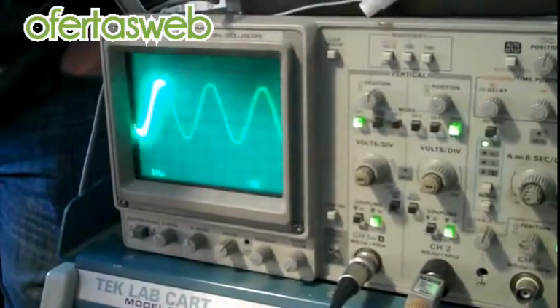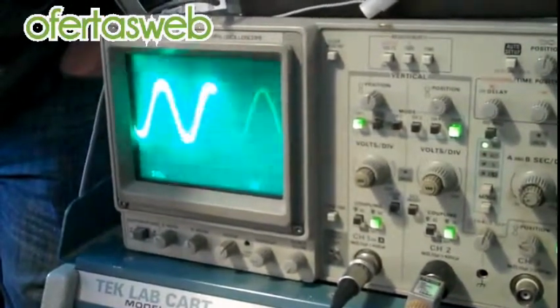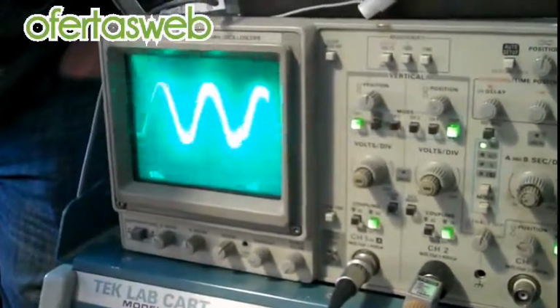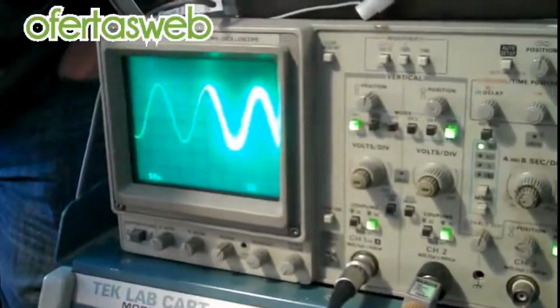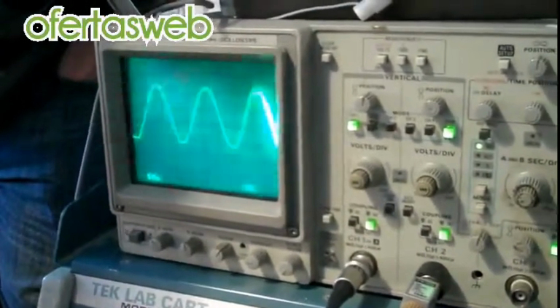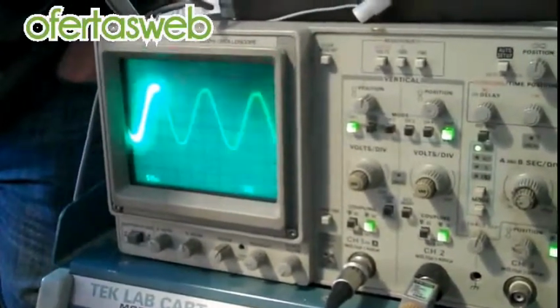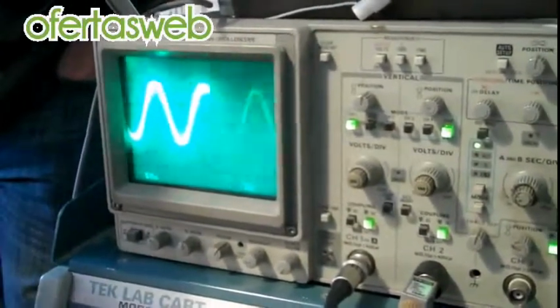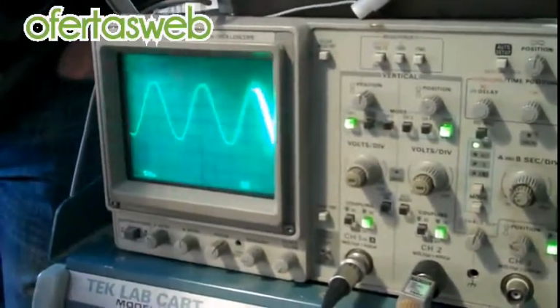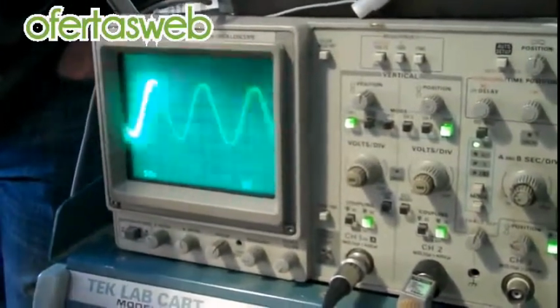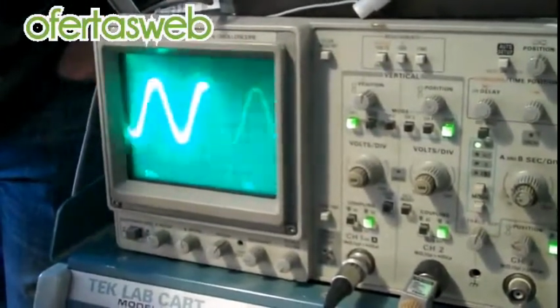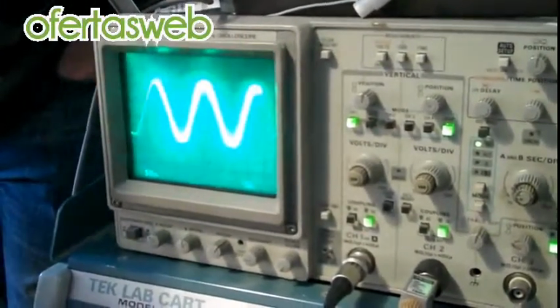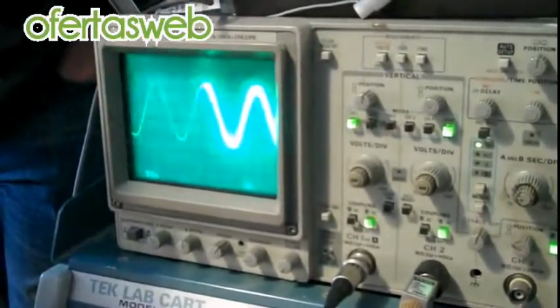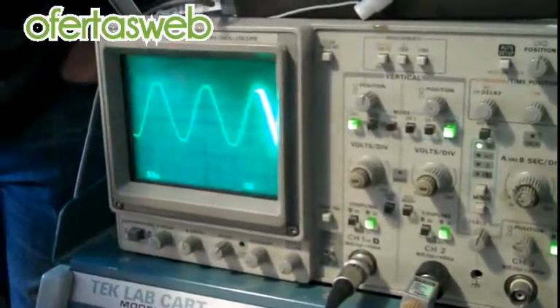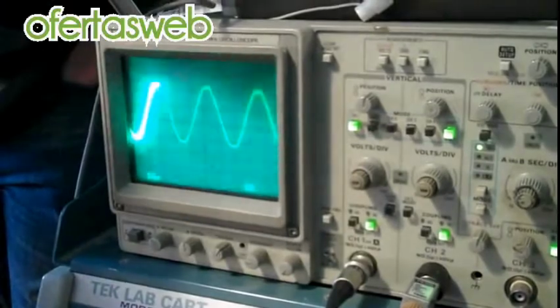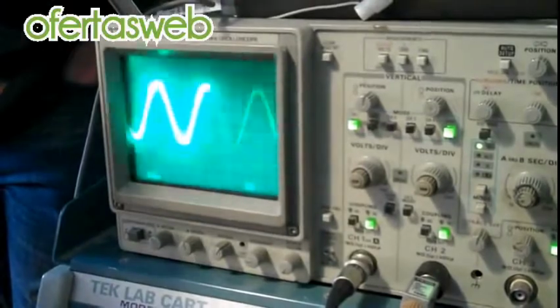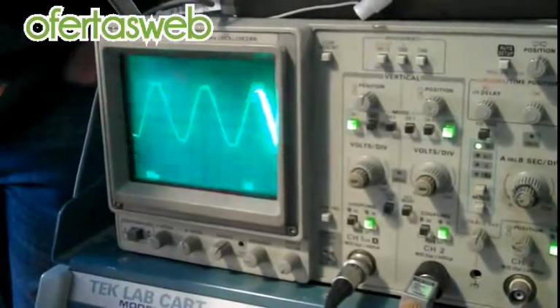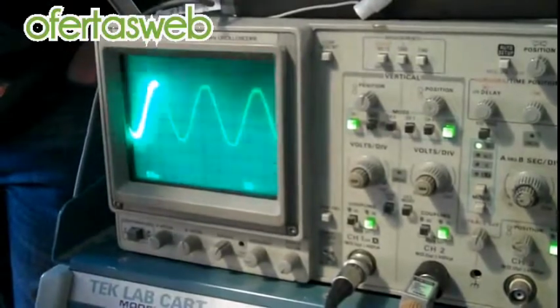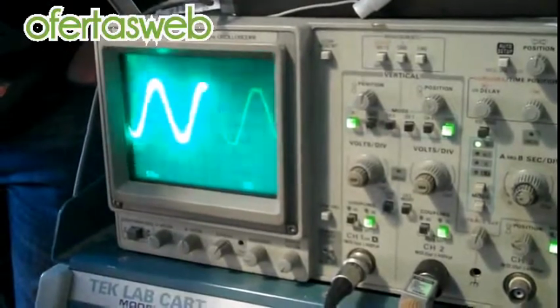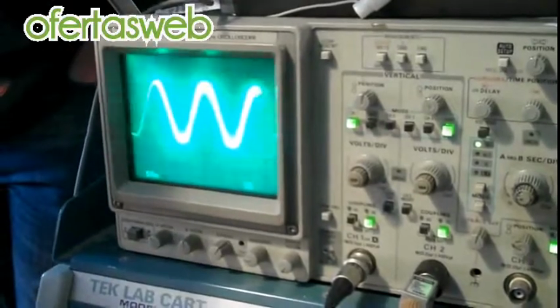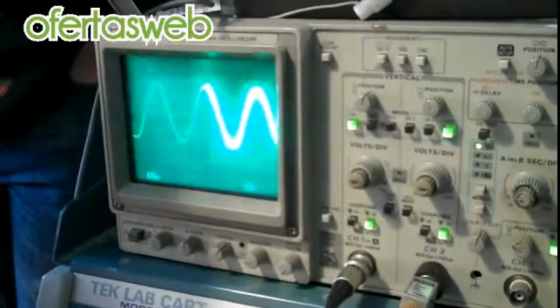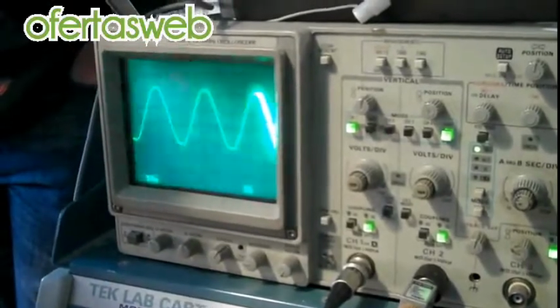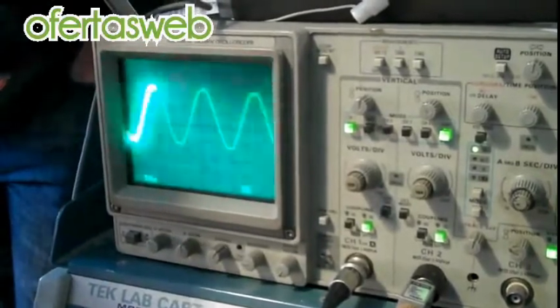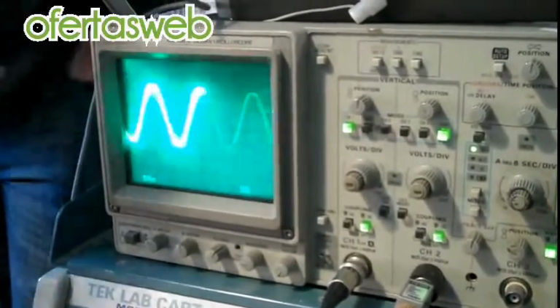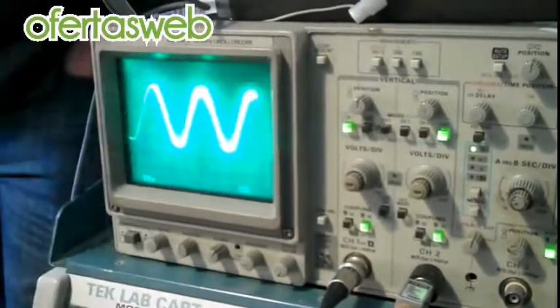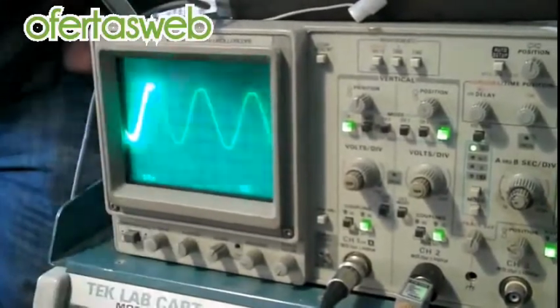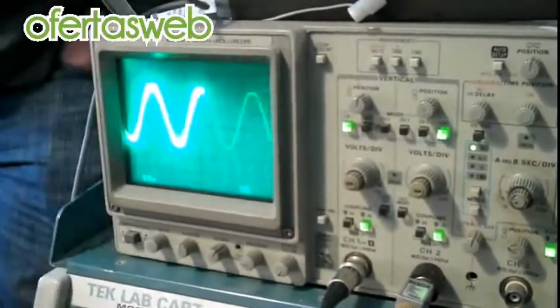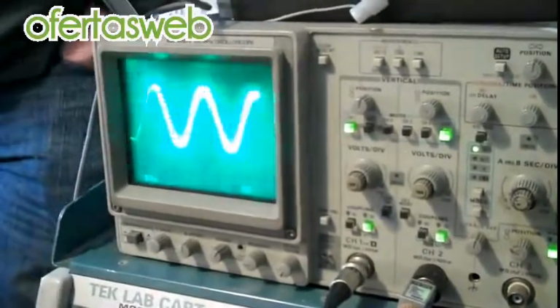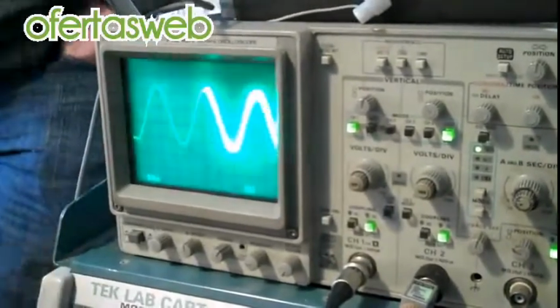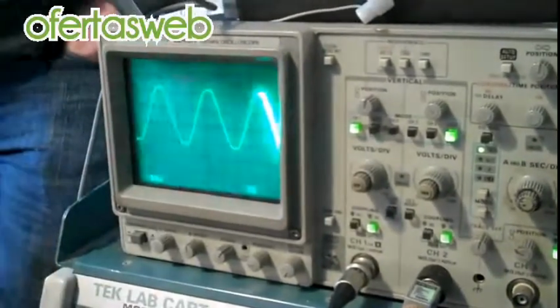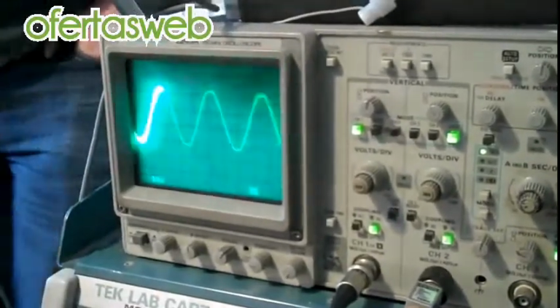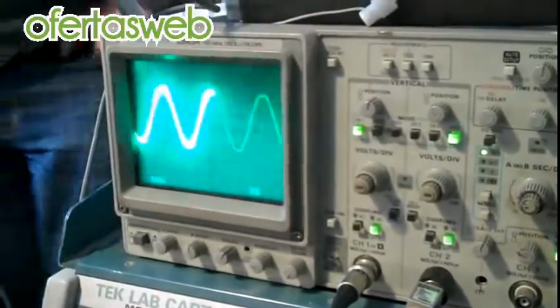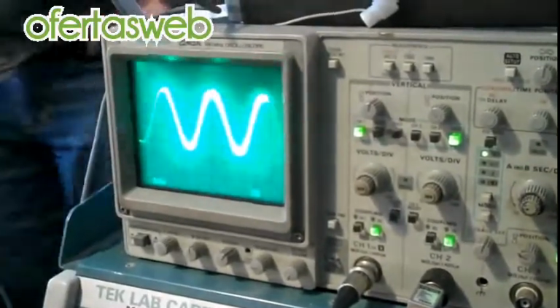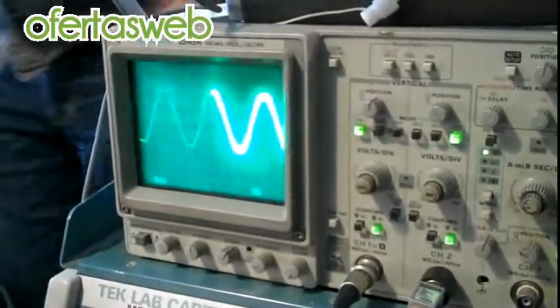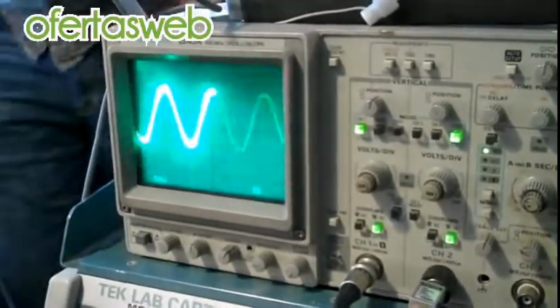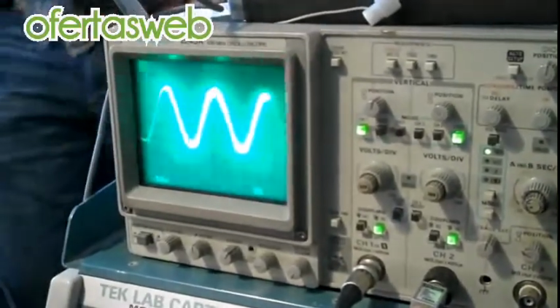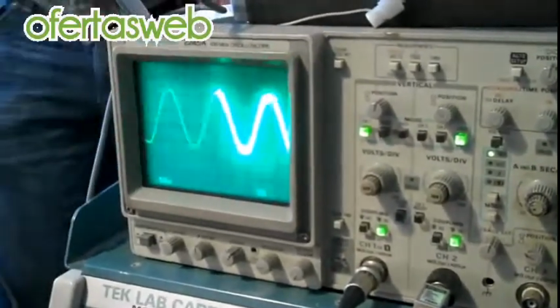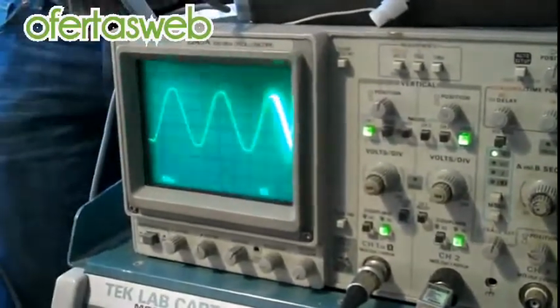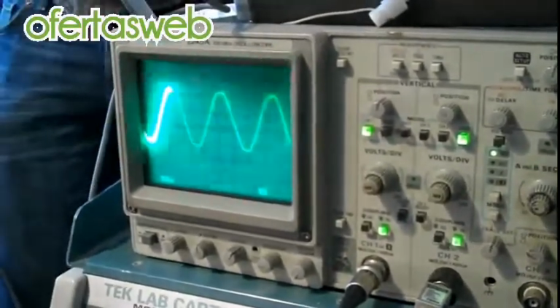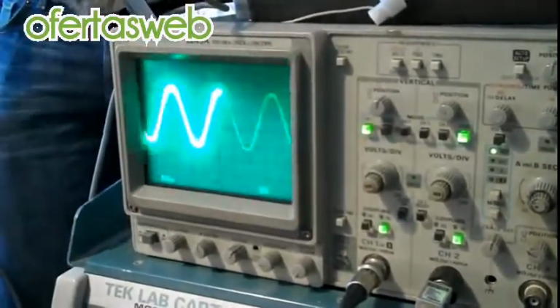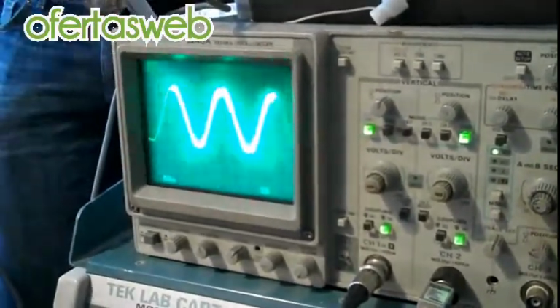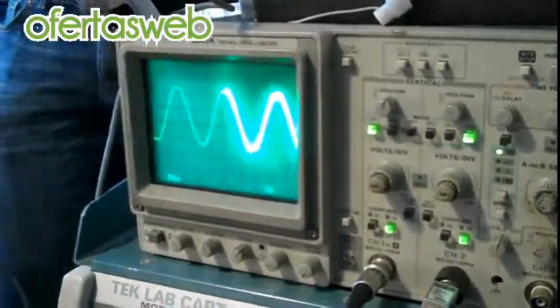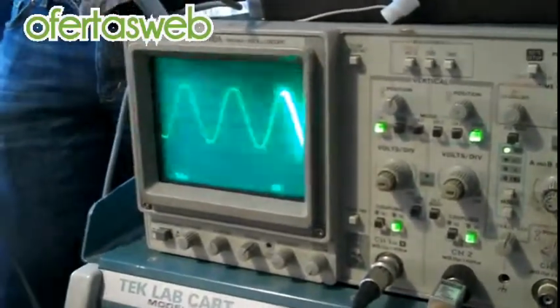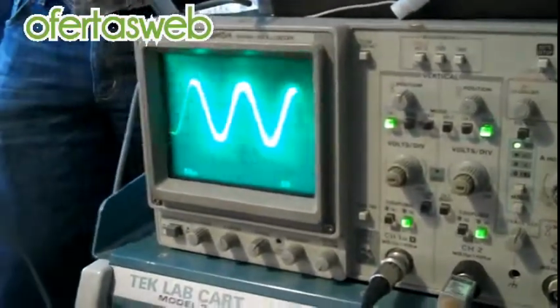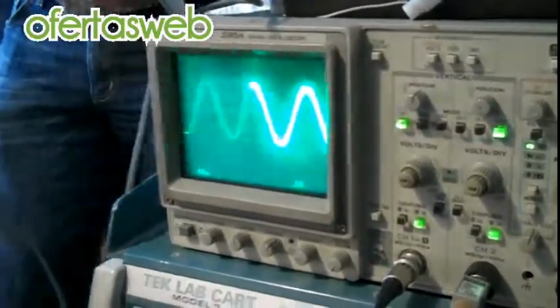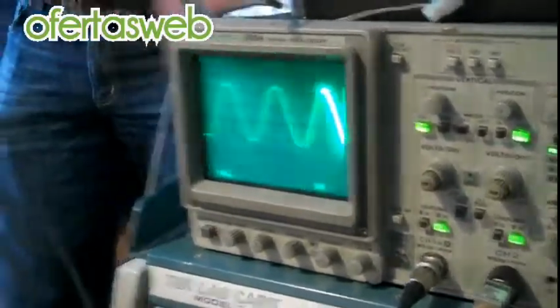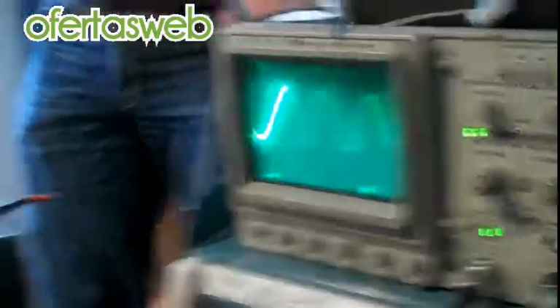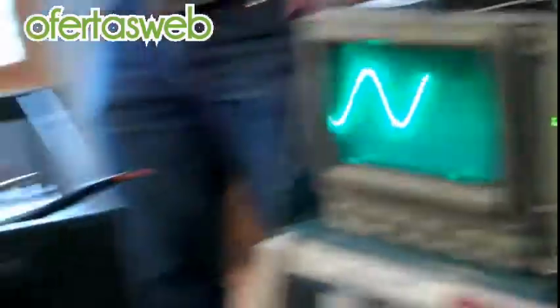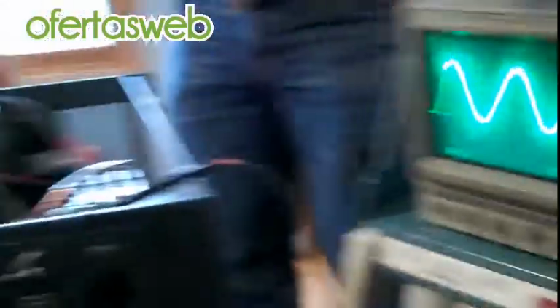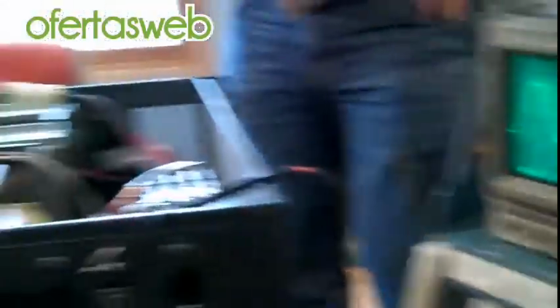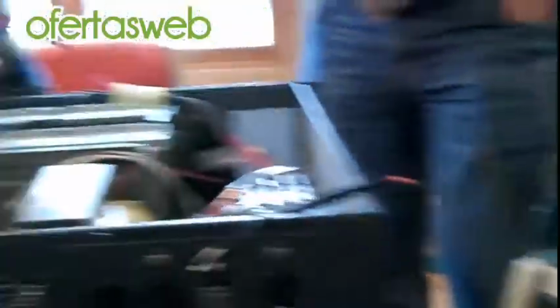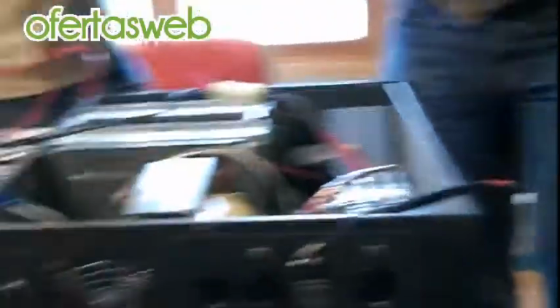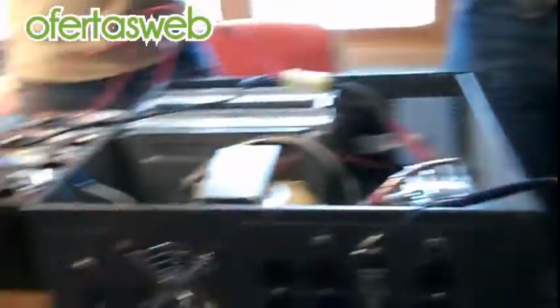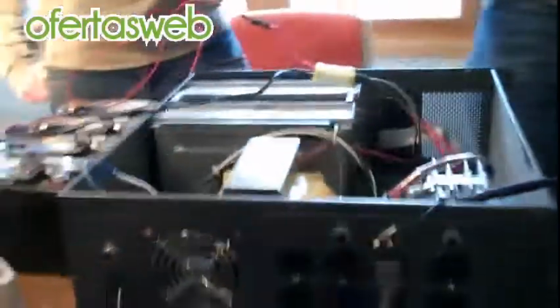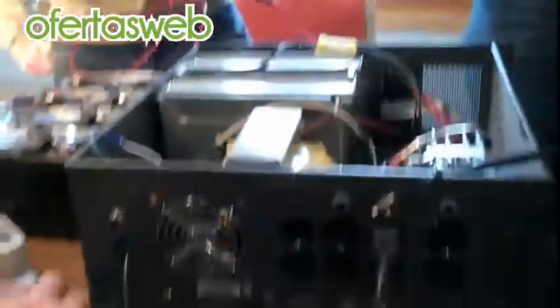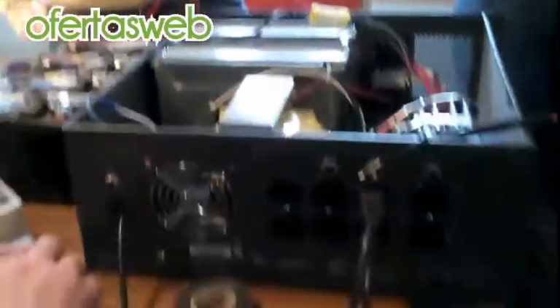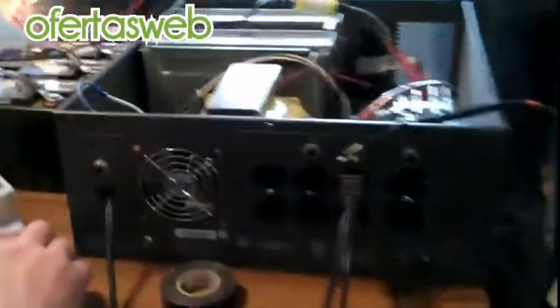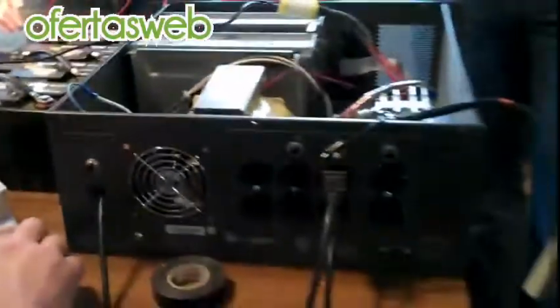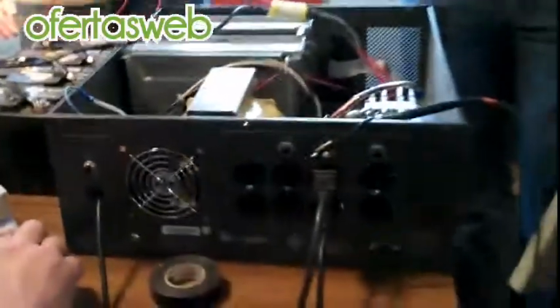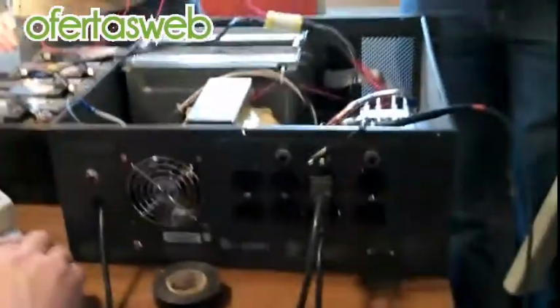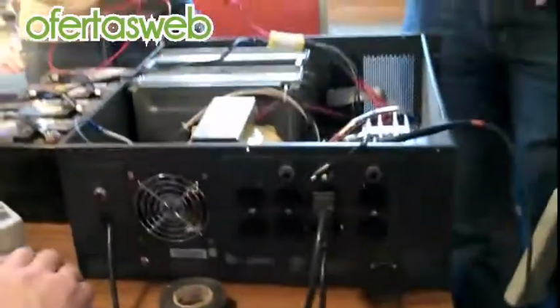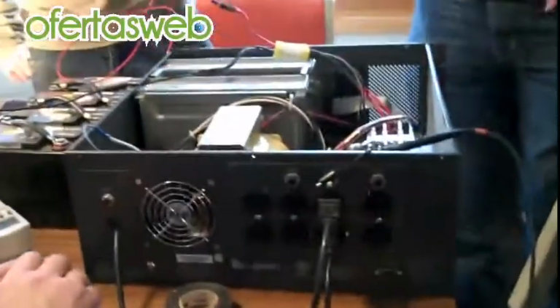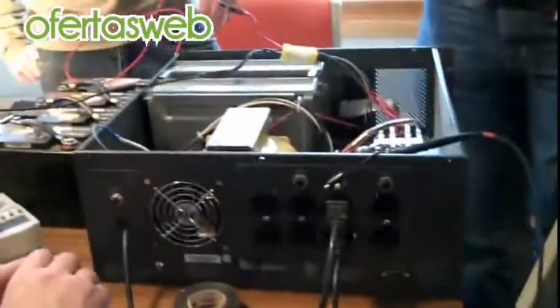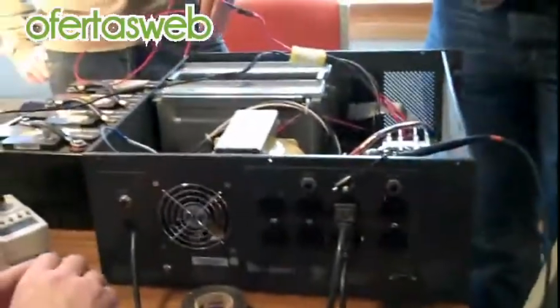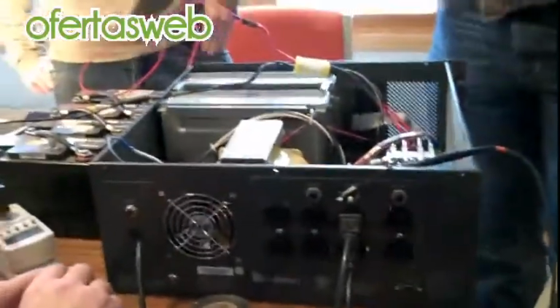That's running off 110, and it's a little bit worse. It chops the tips off, so it's definitely a sine wave inverter.